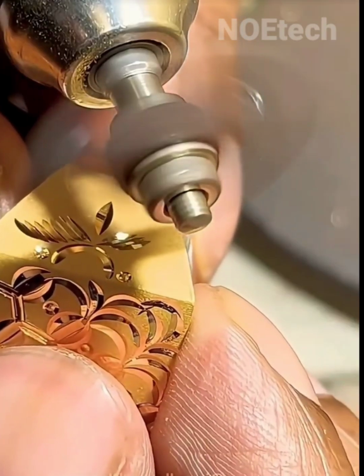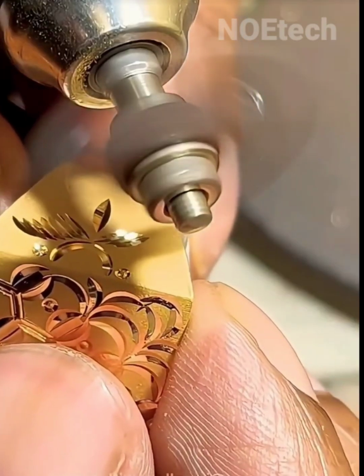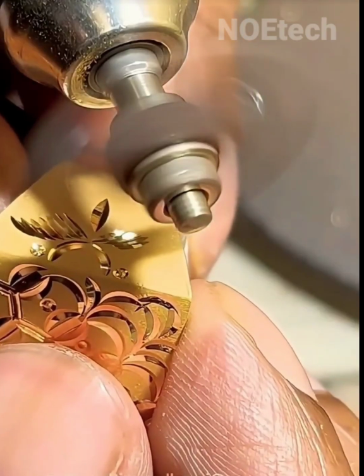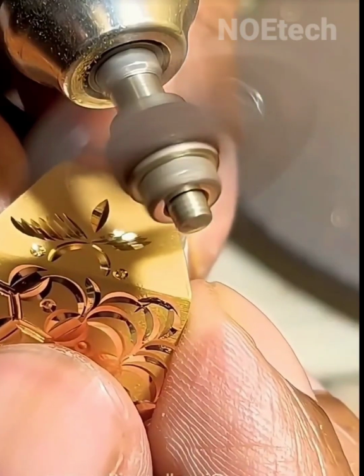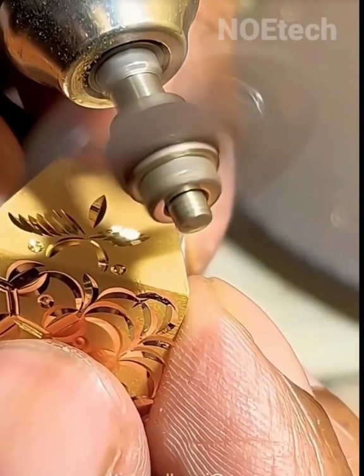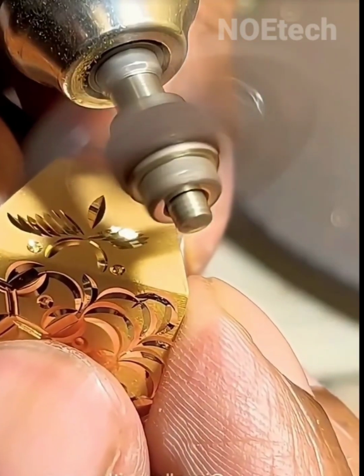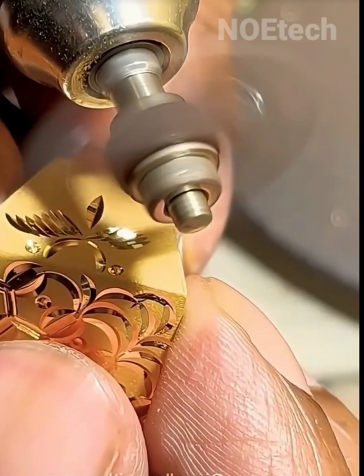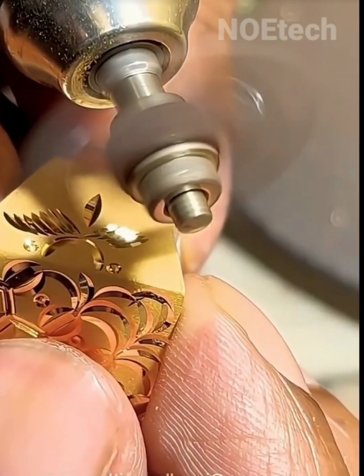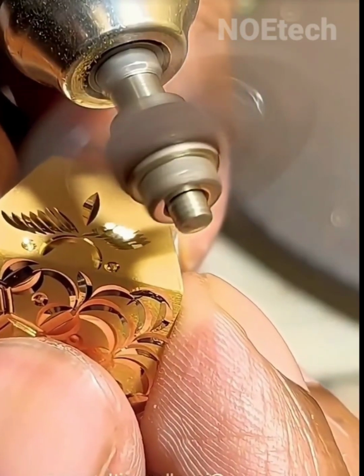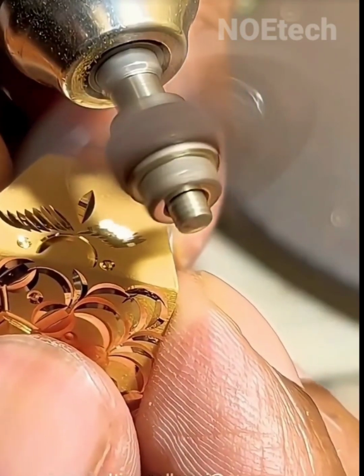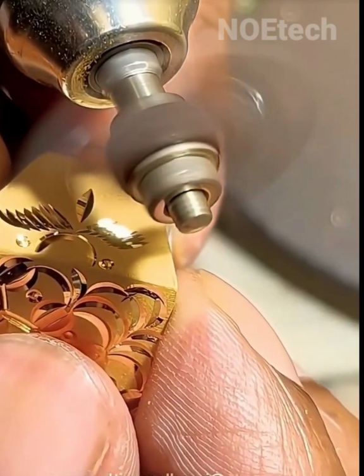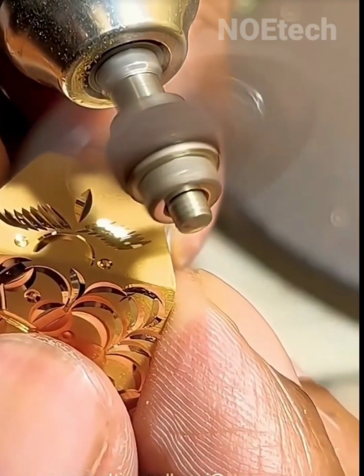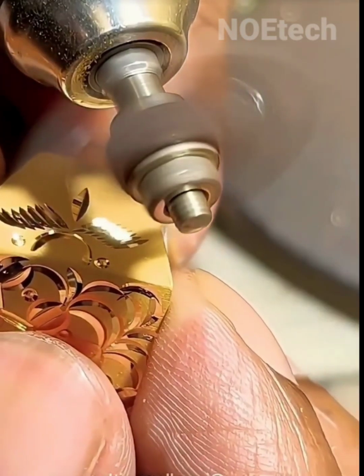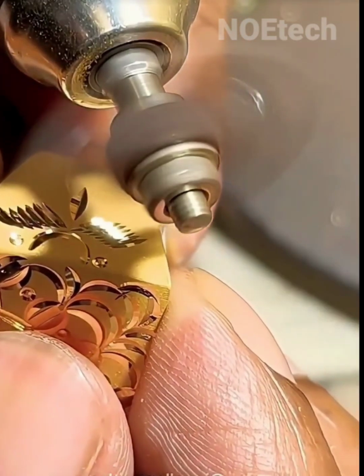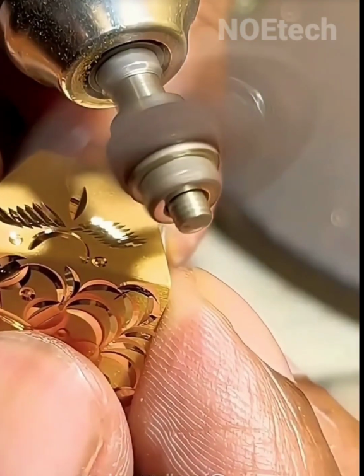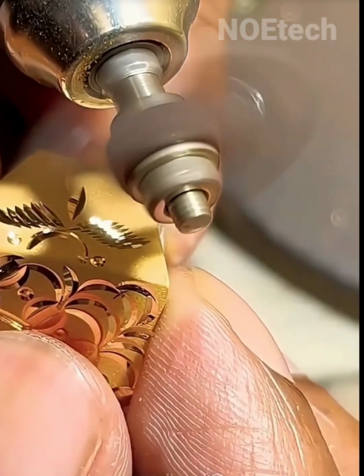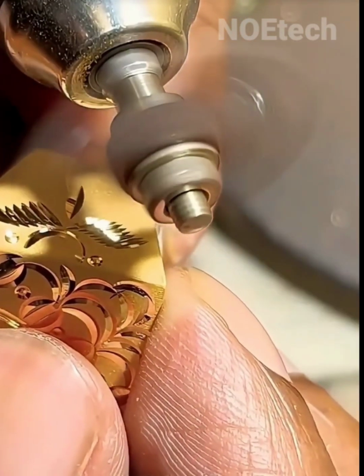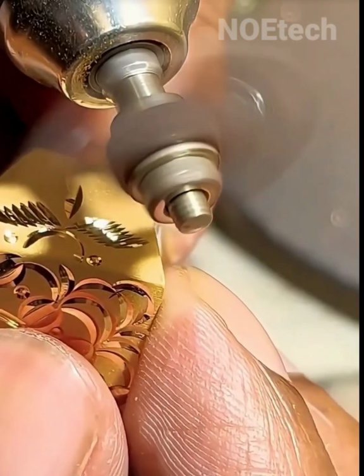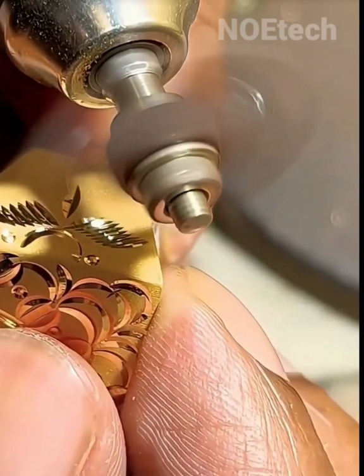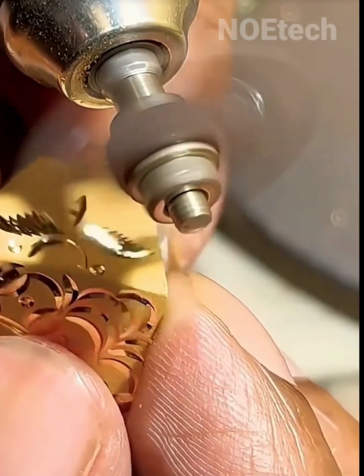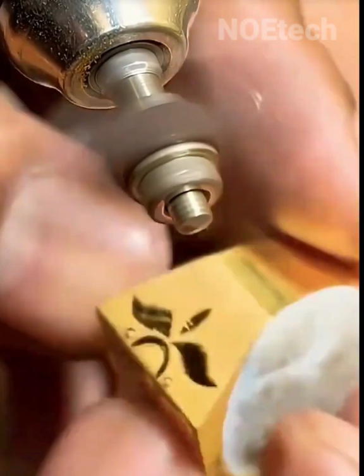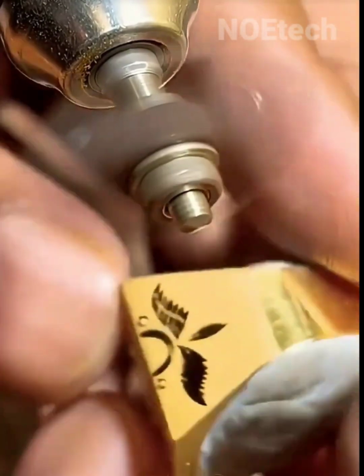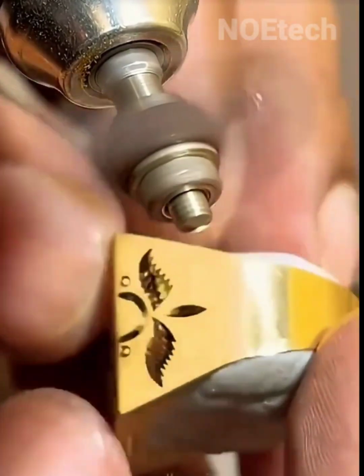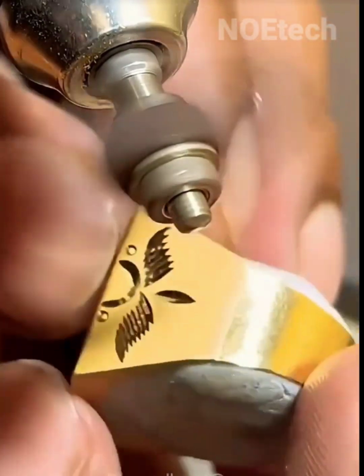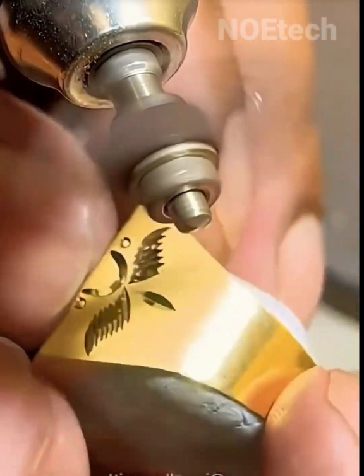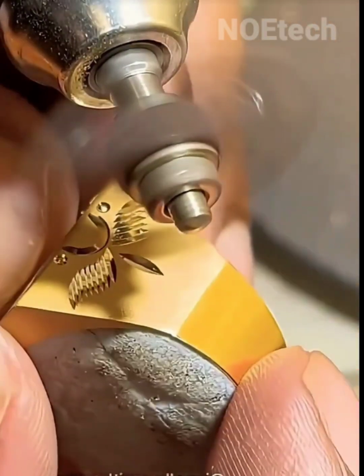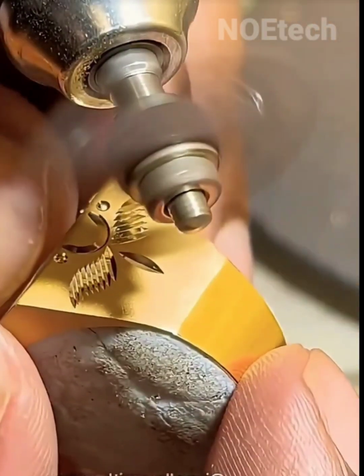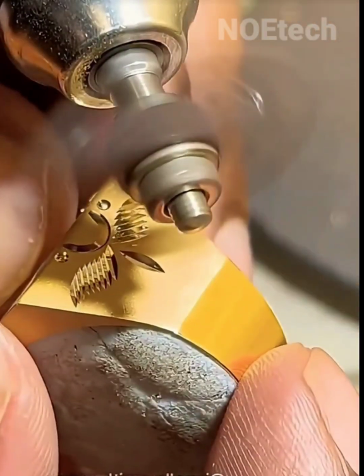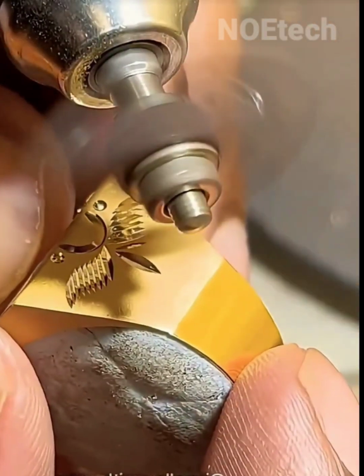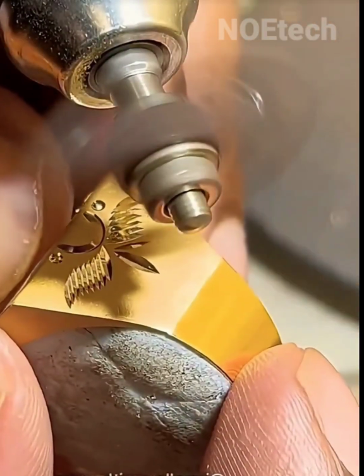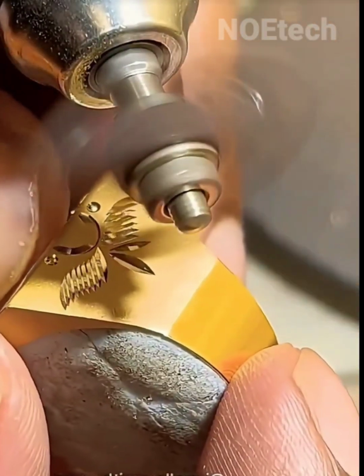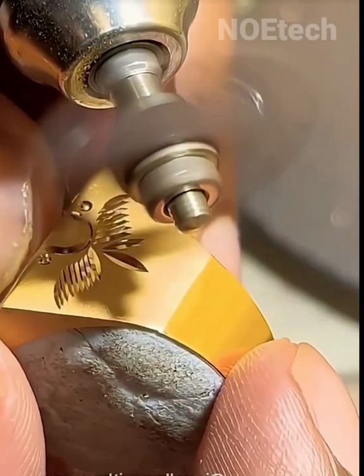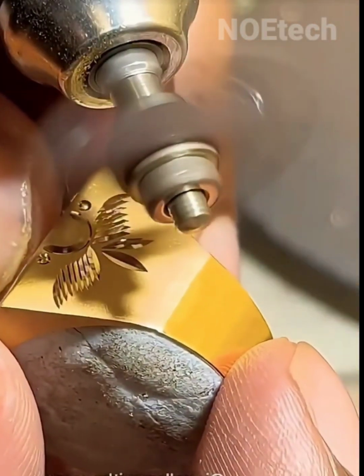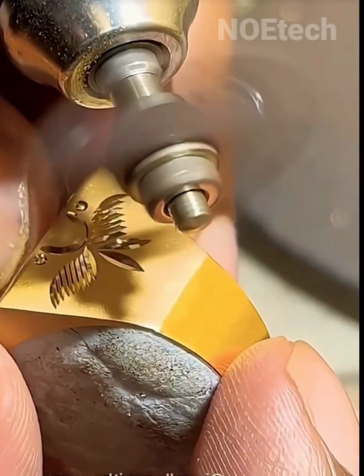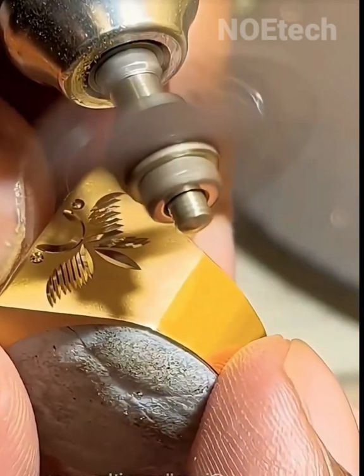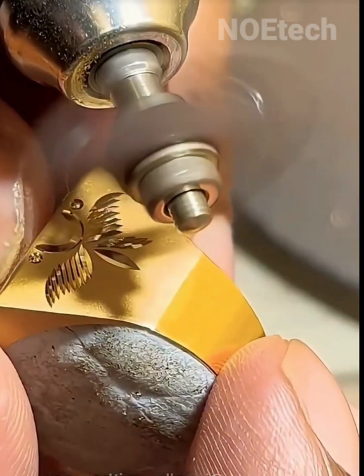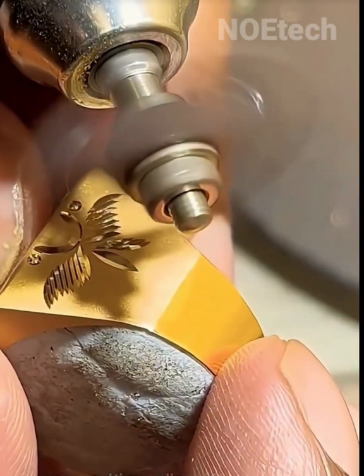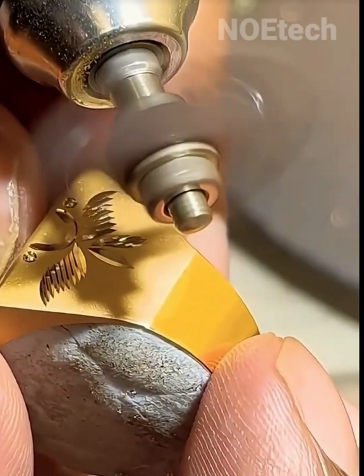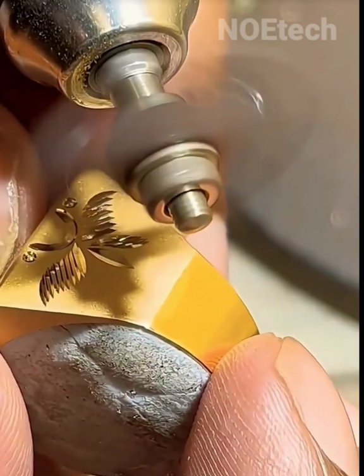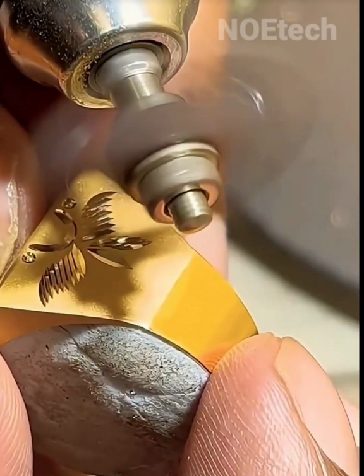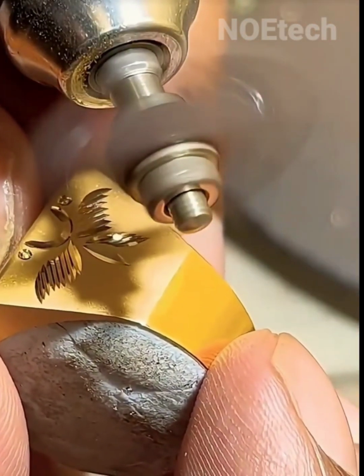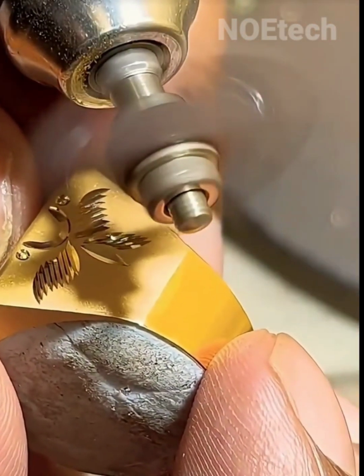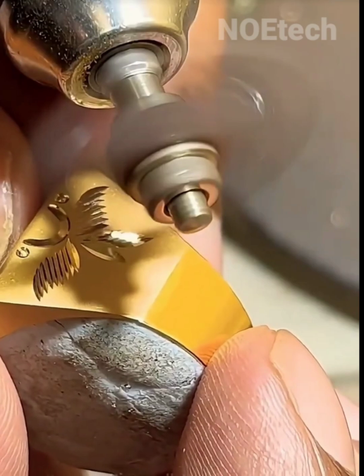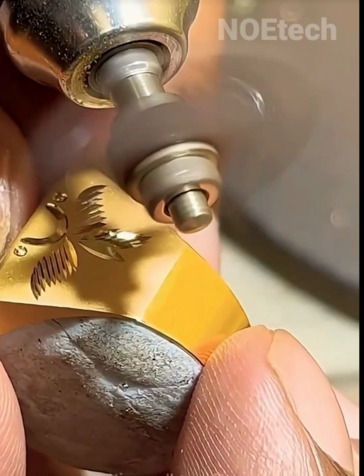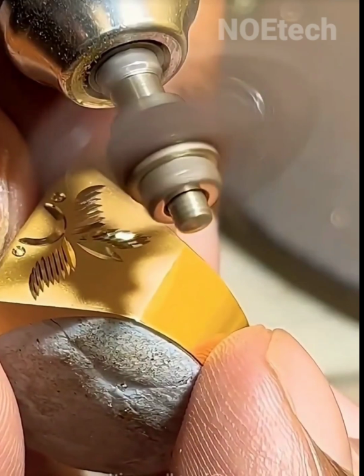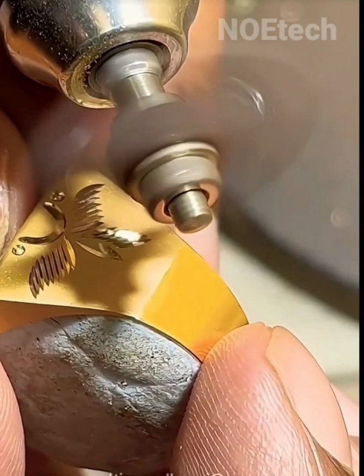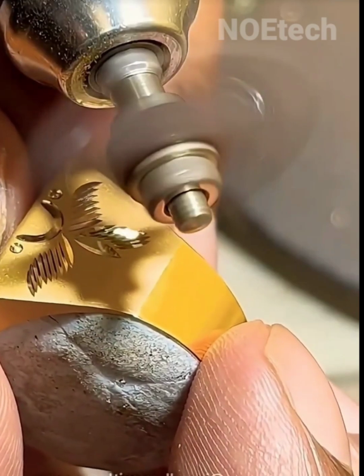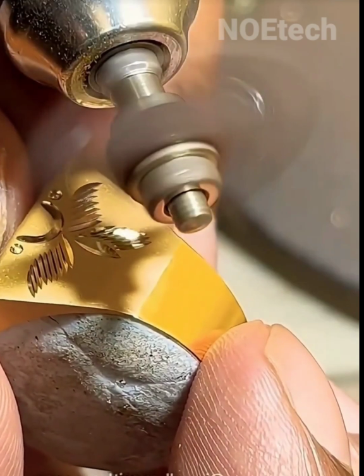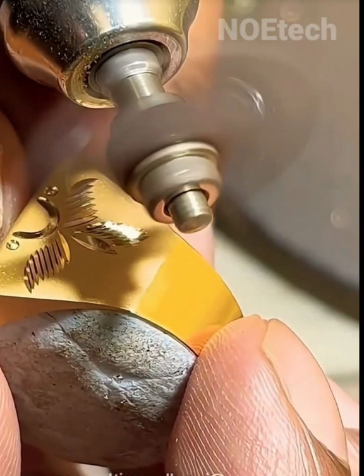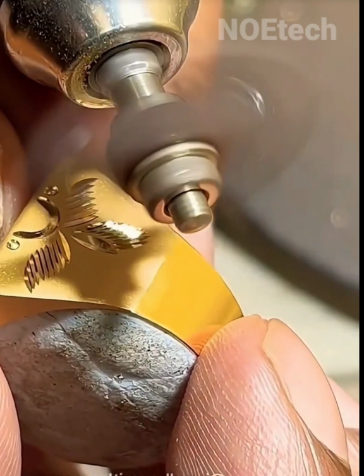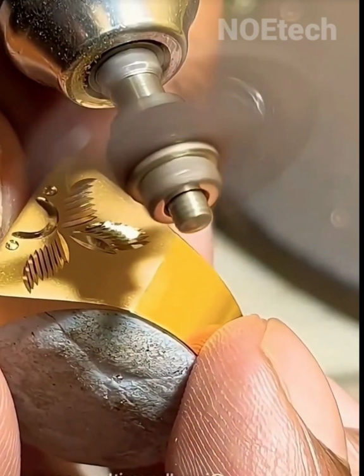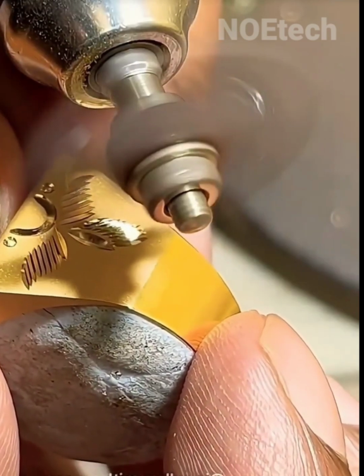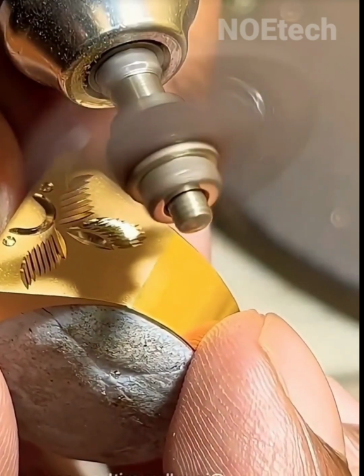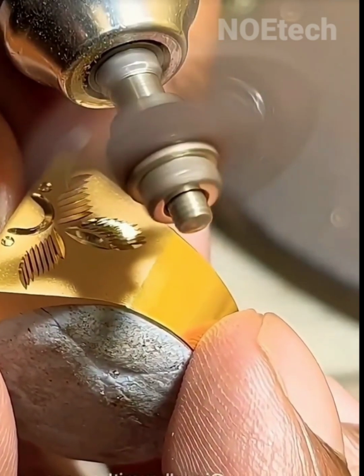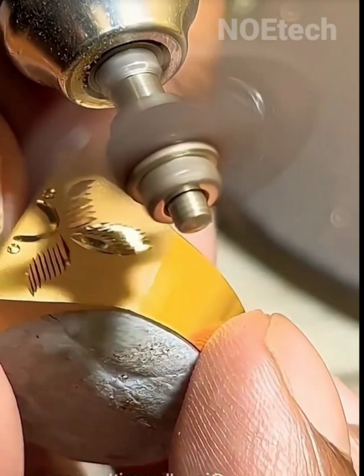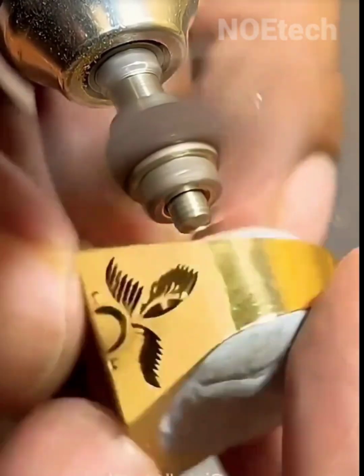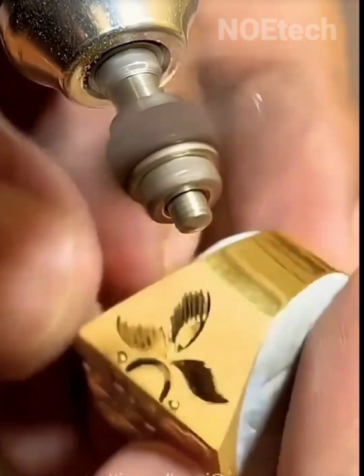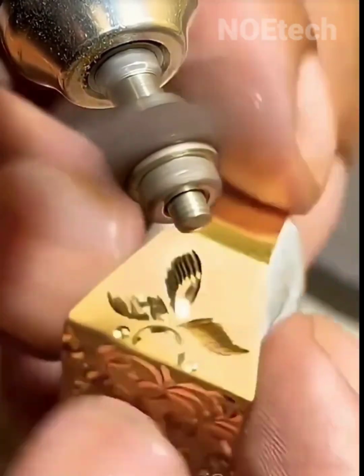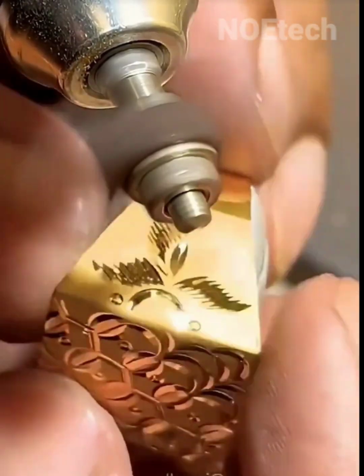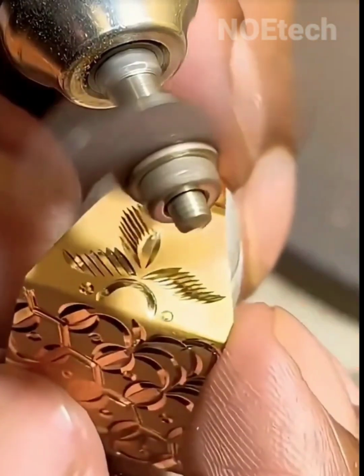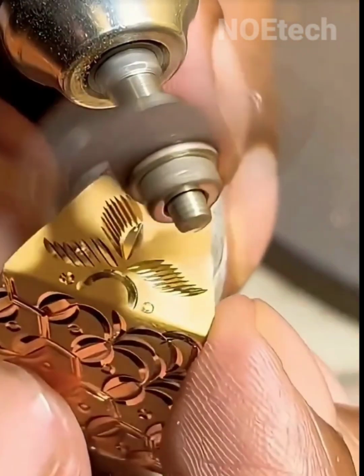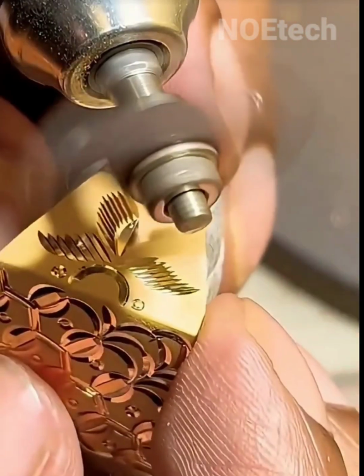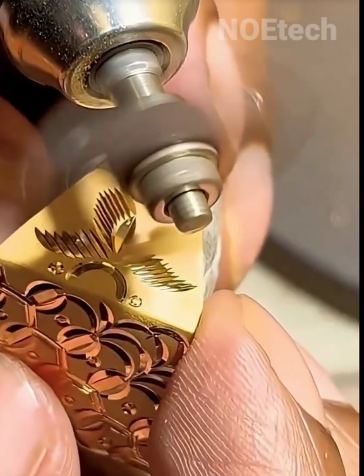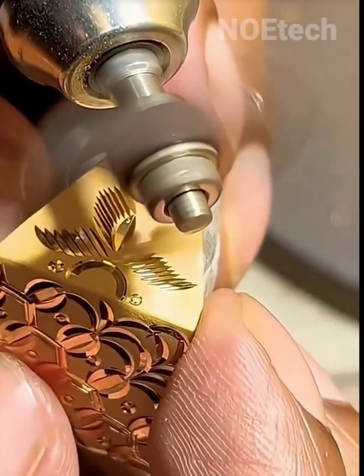Footage shows the process of carving a gold ring with bold lines, creating a different artistic character in just an instant.